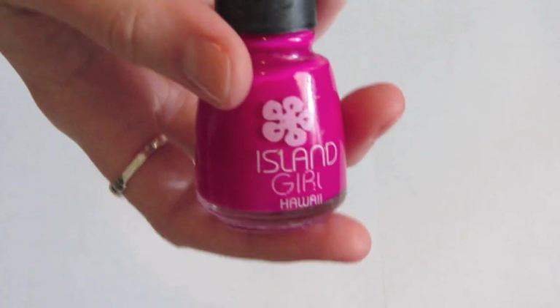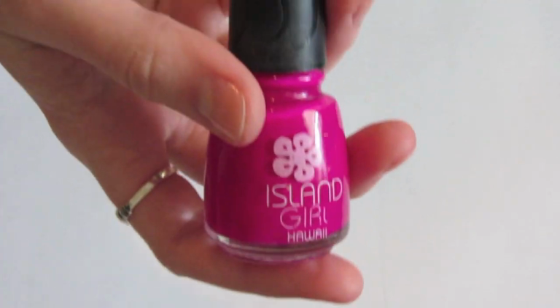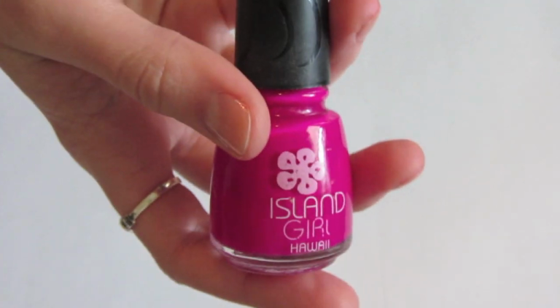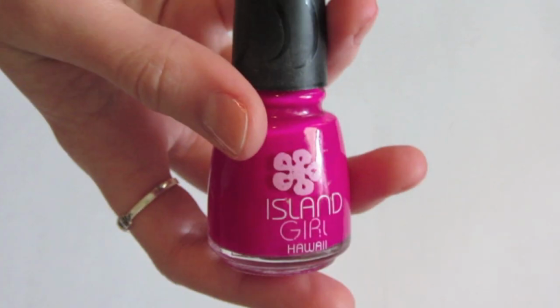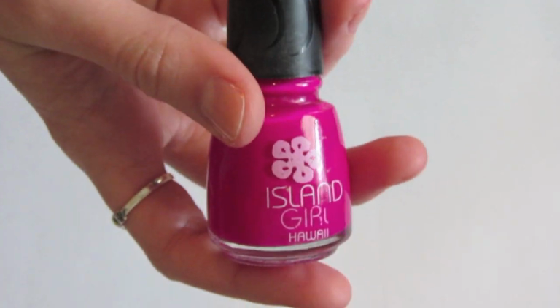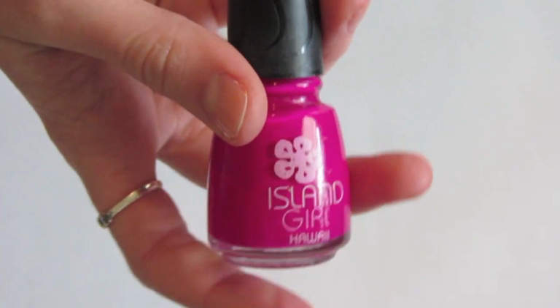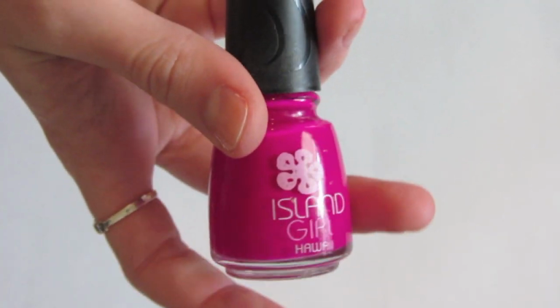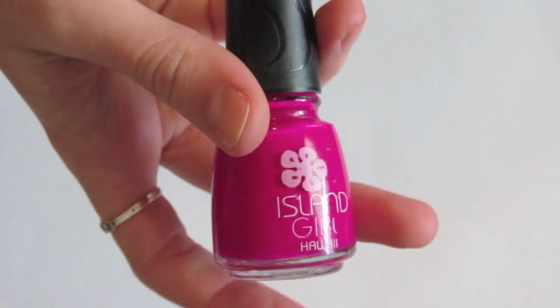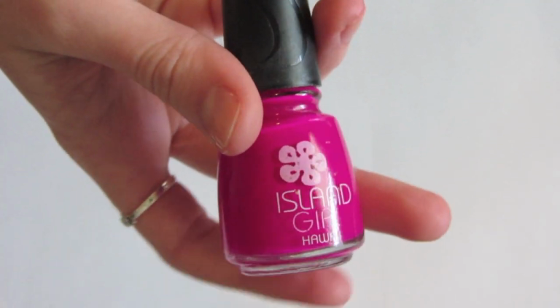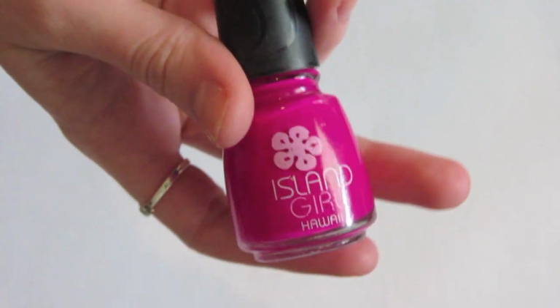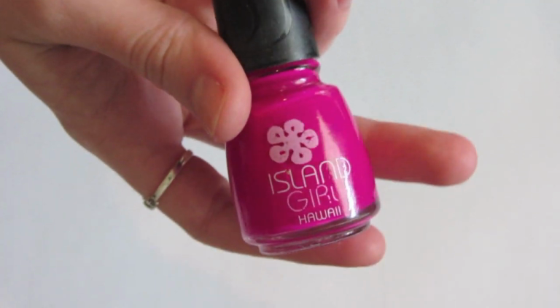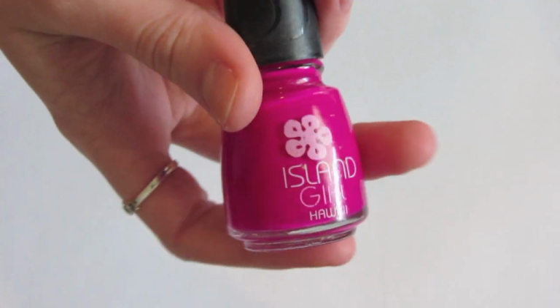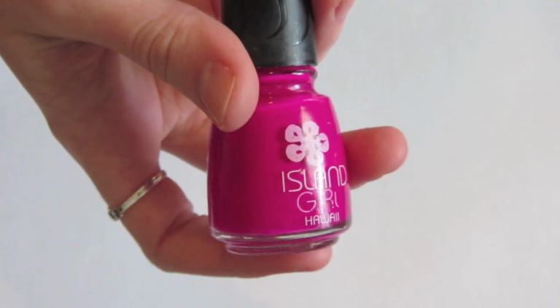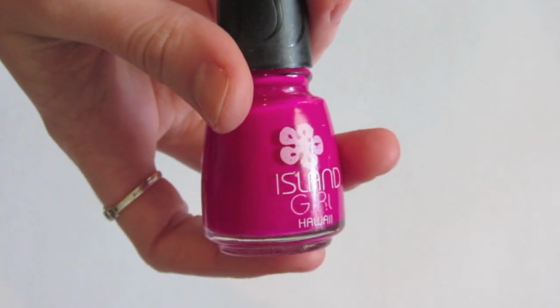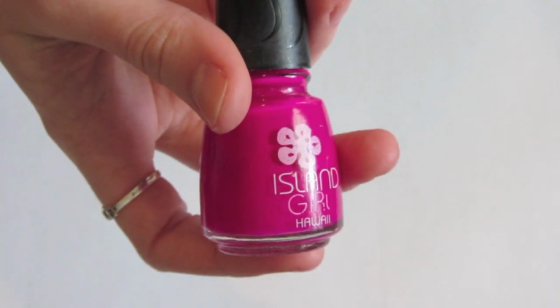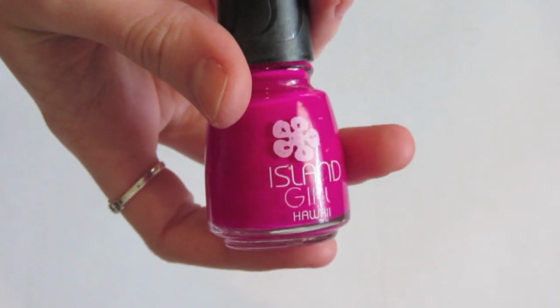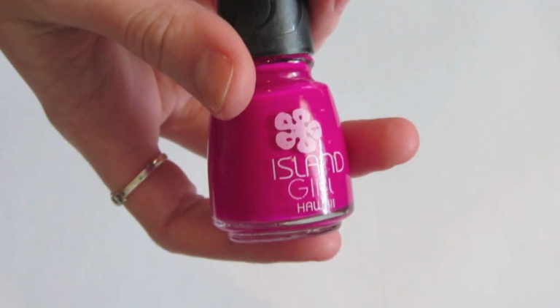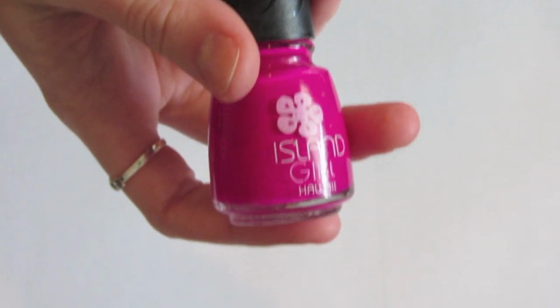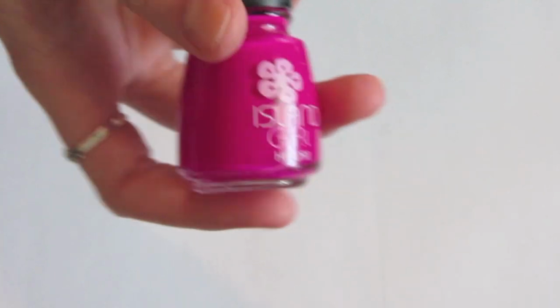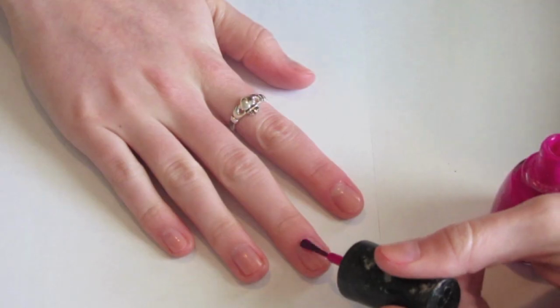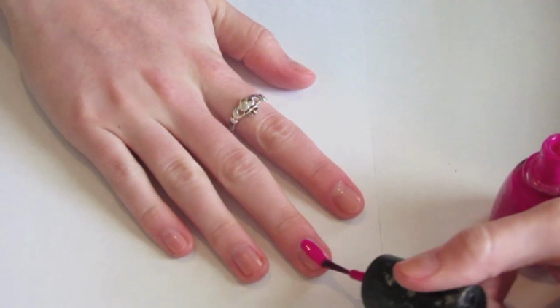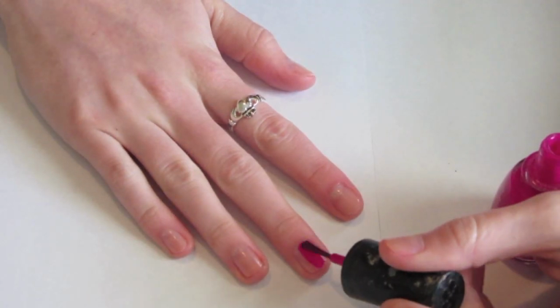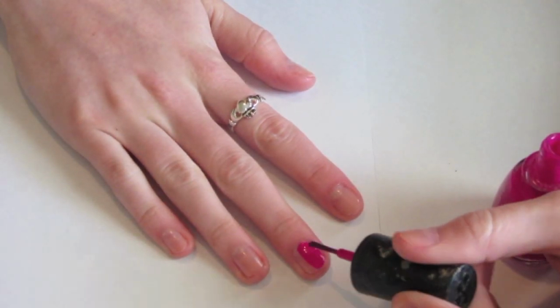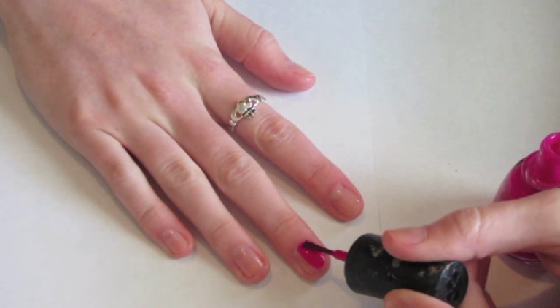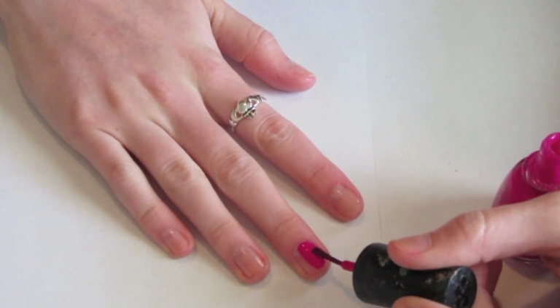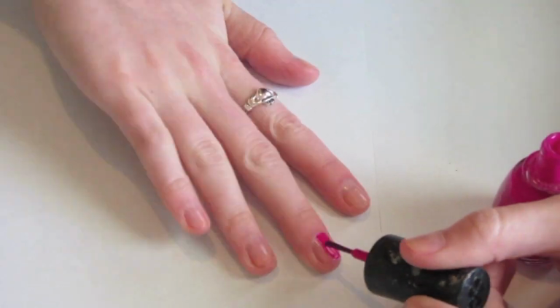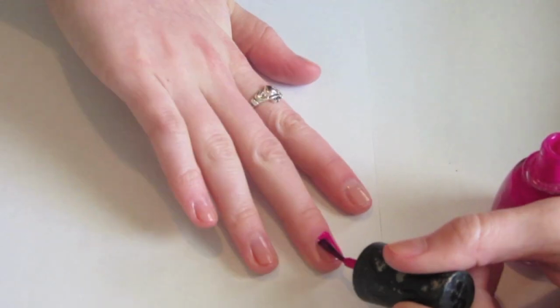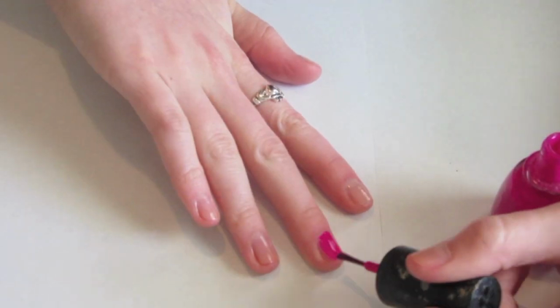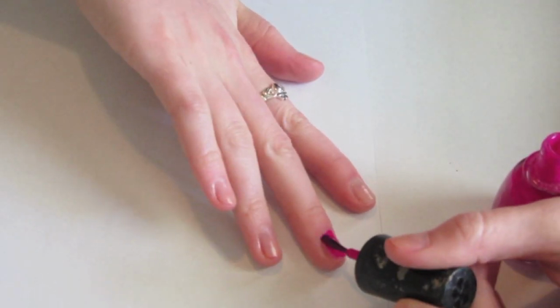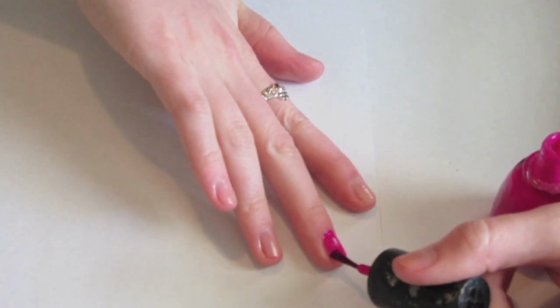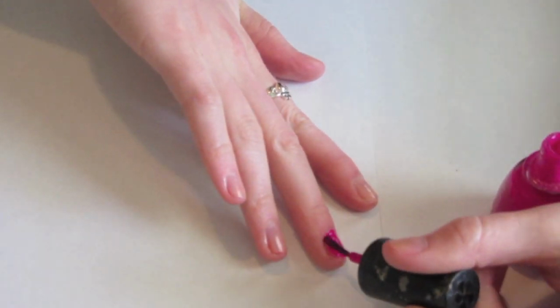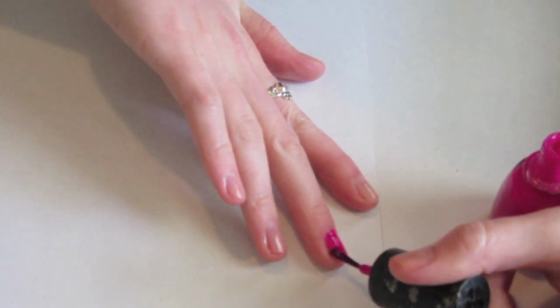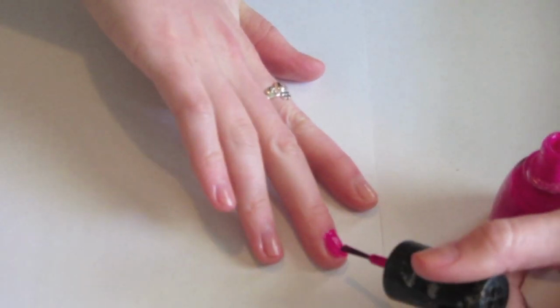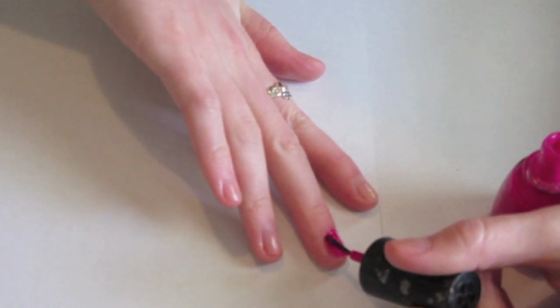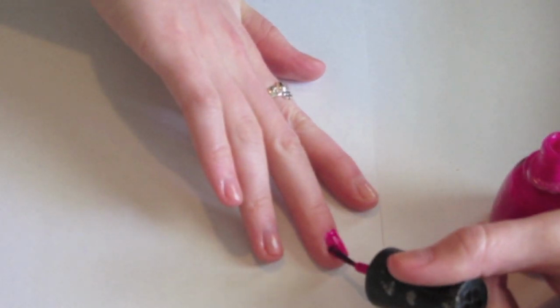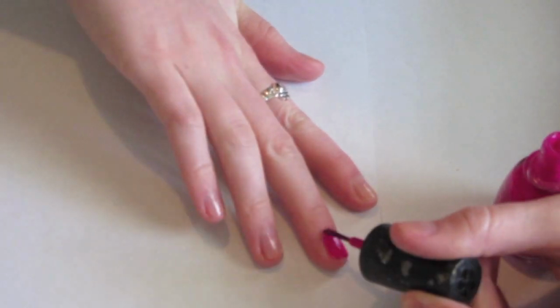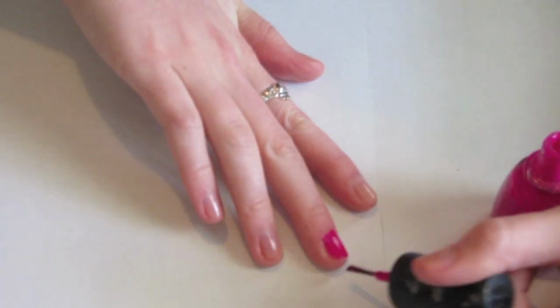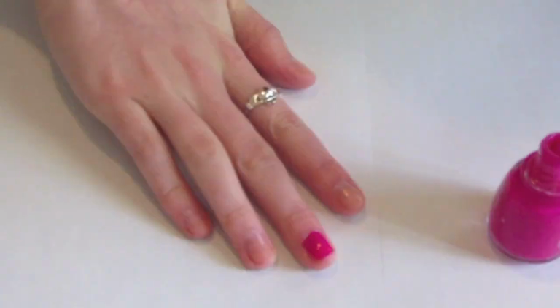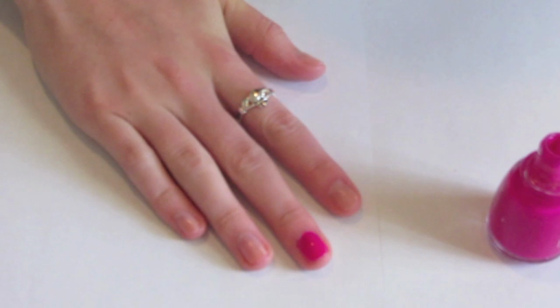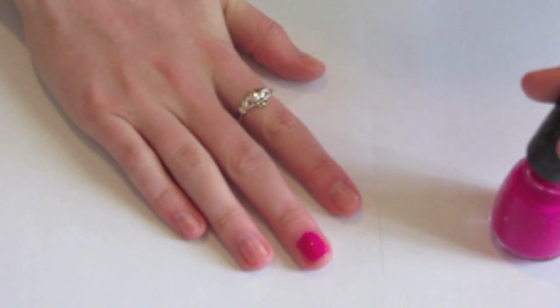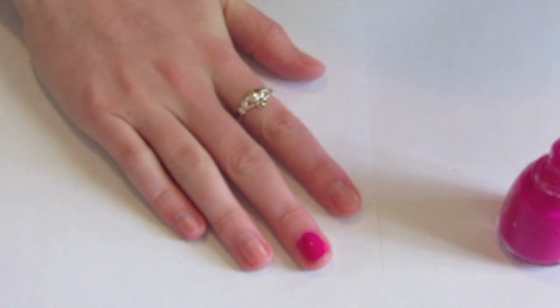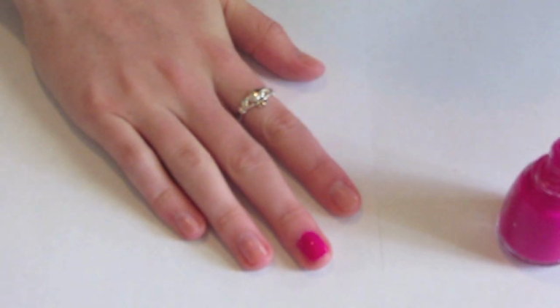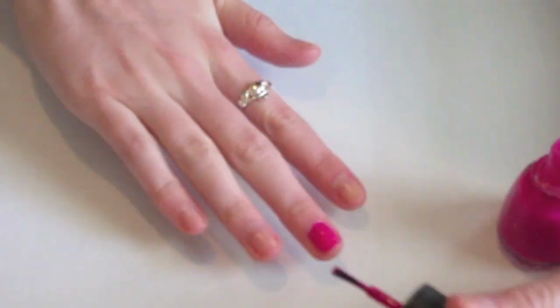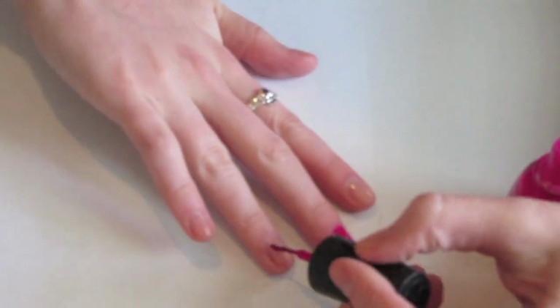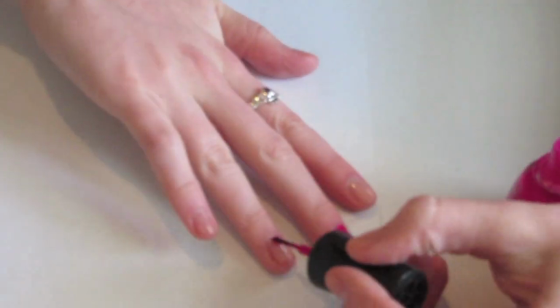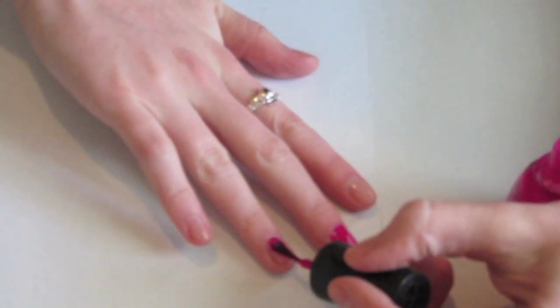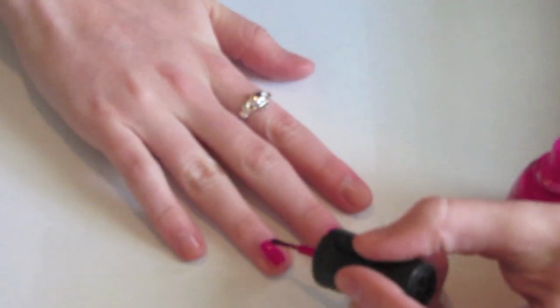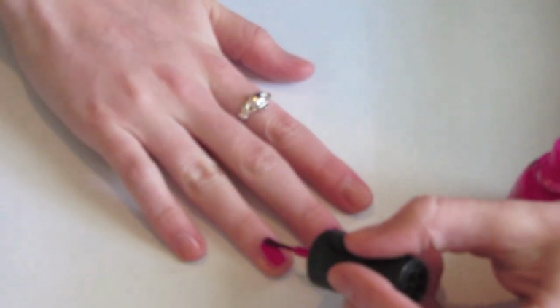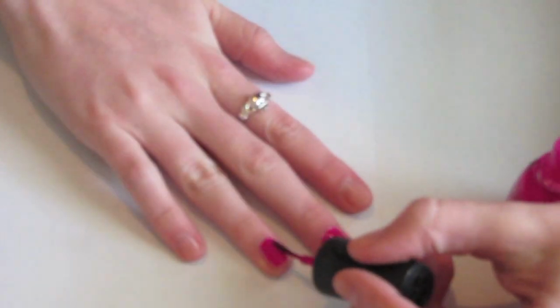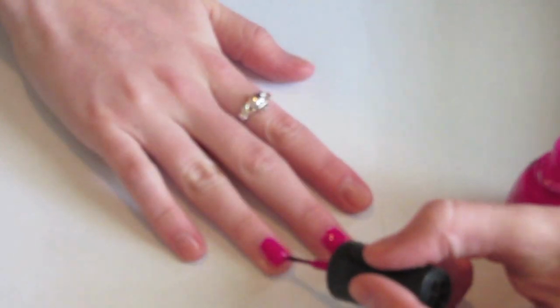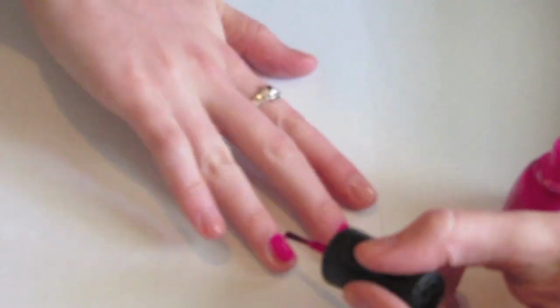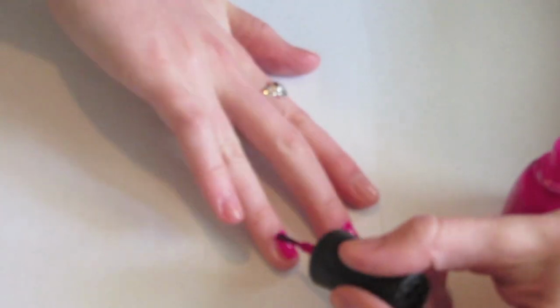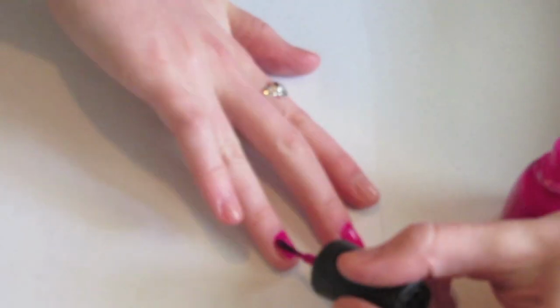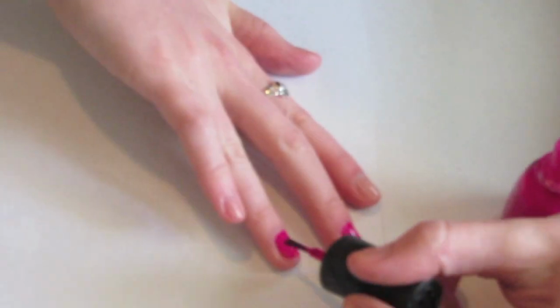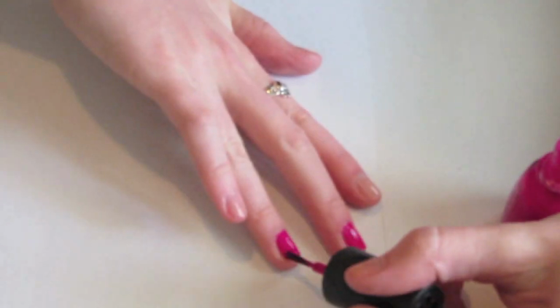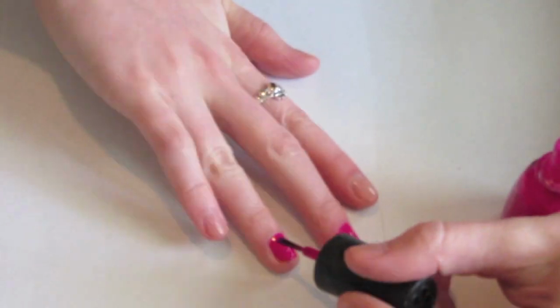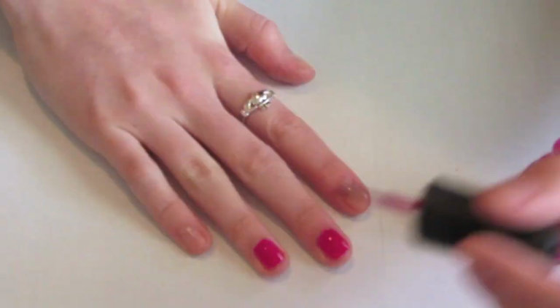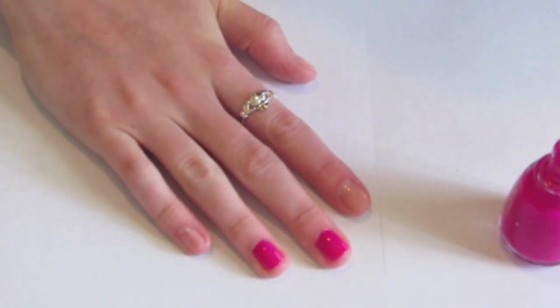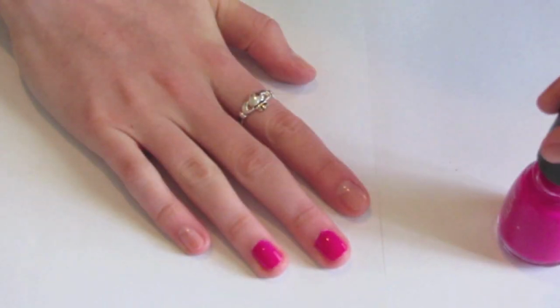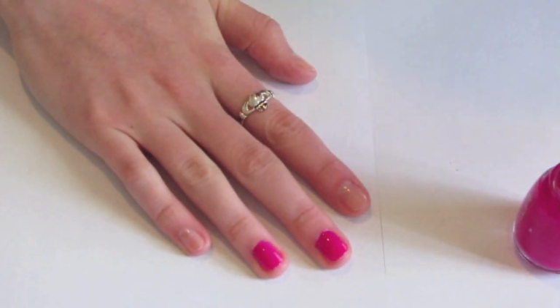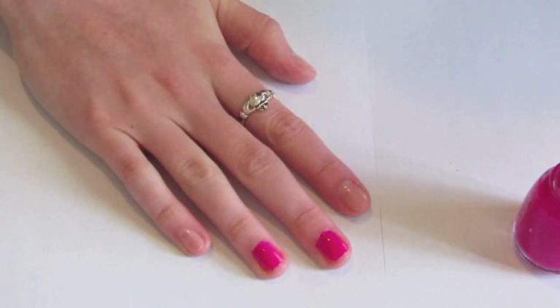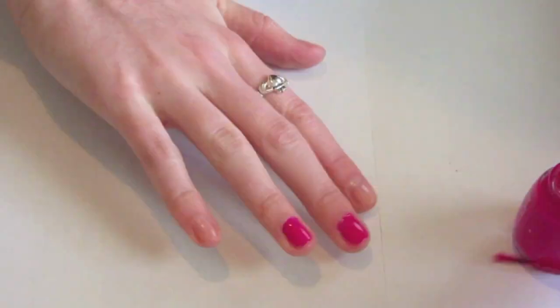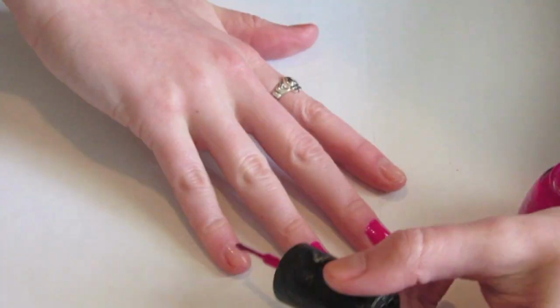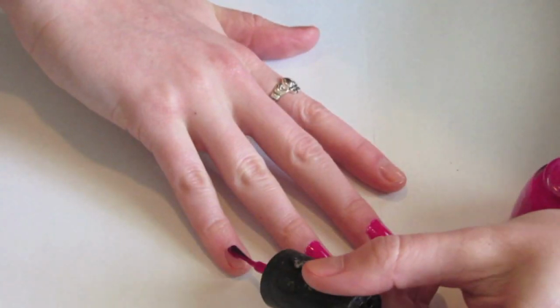Now I'm going to paint my nails with a bright magenta nail color. Any color that's cream with no shimmer will work just fine.